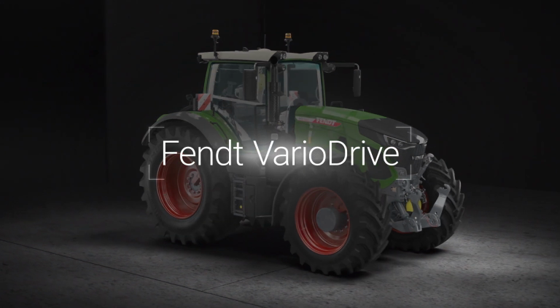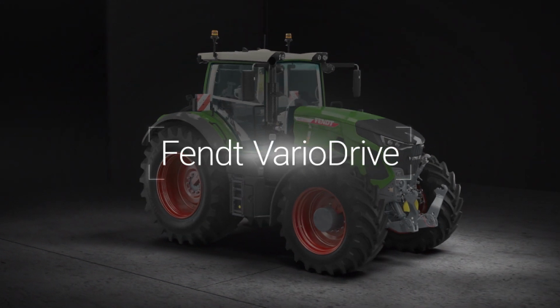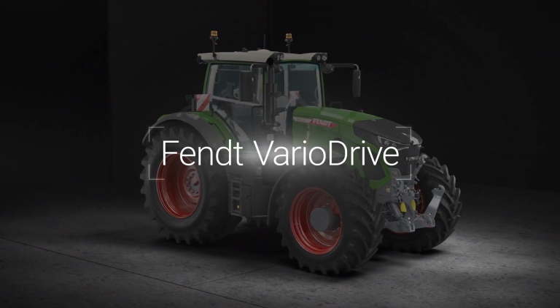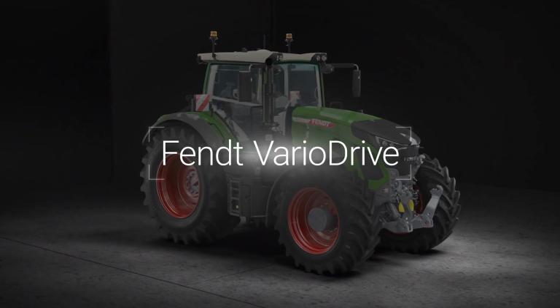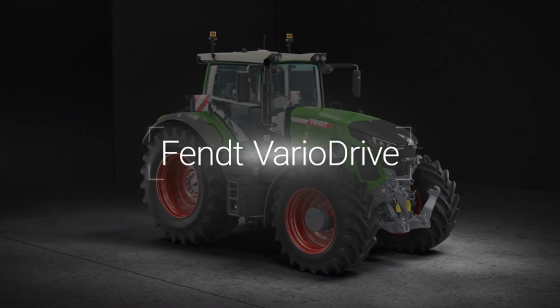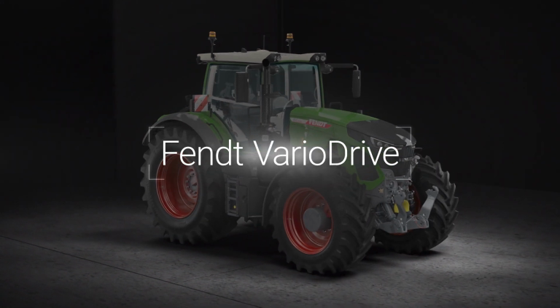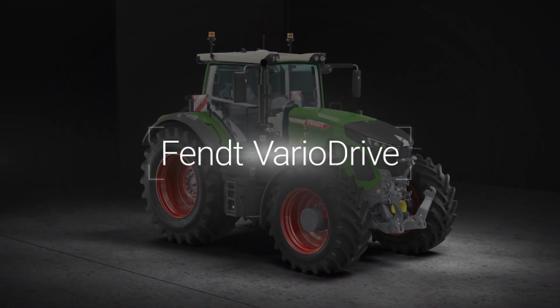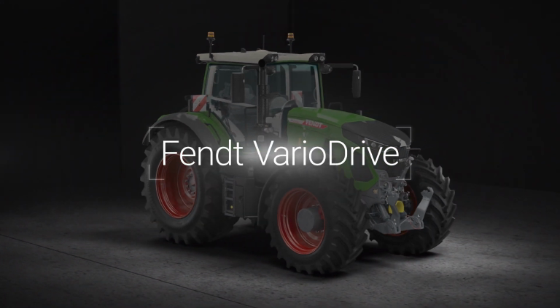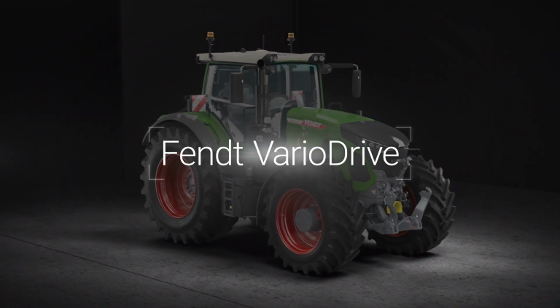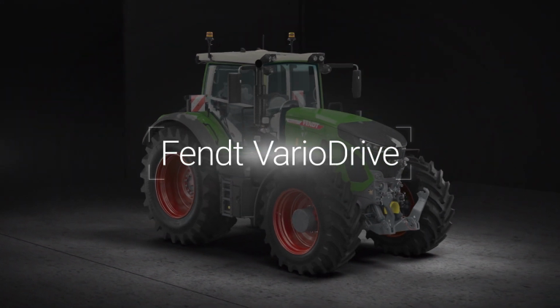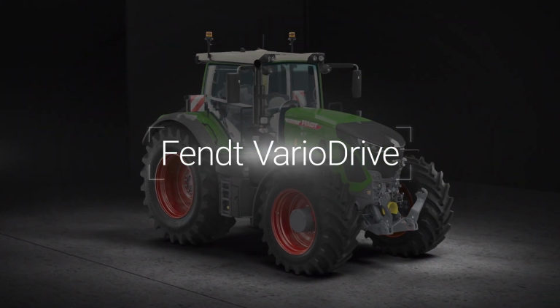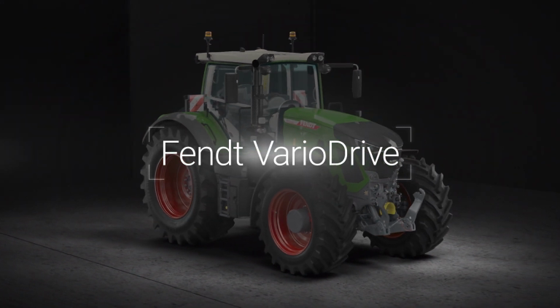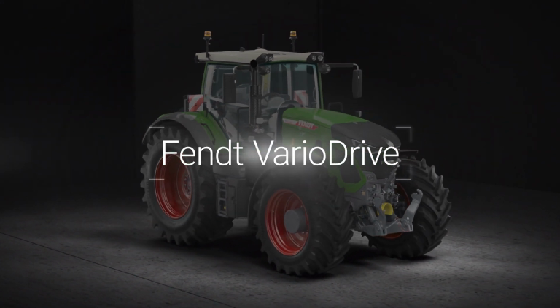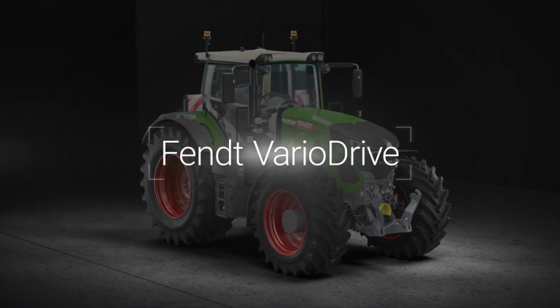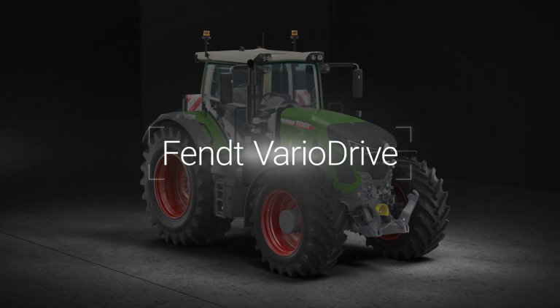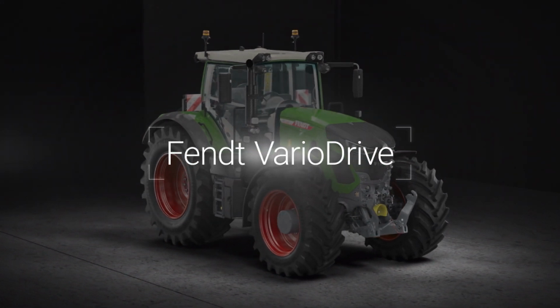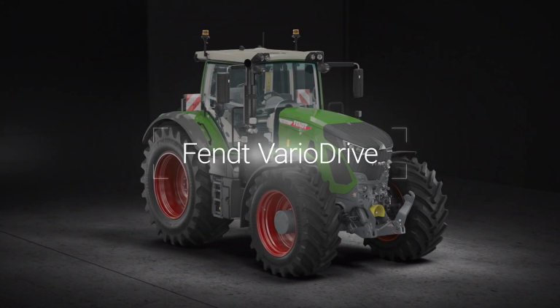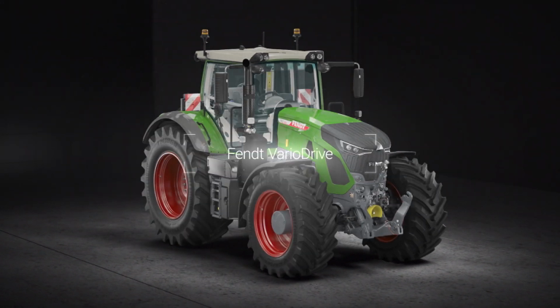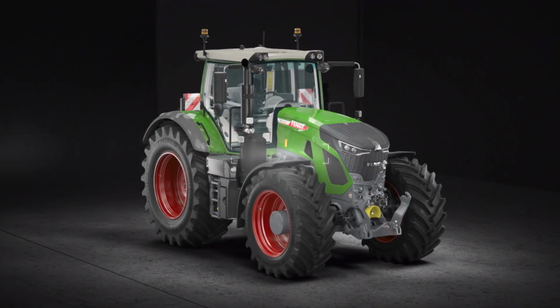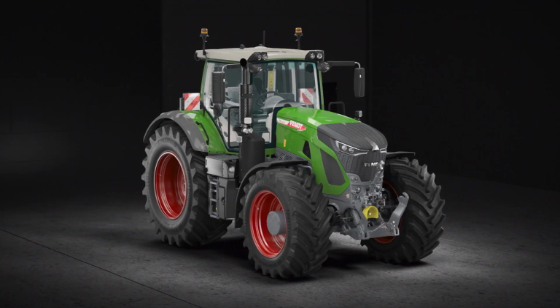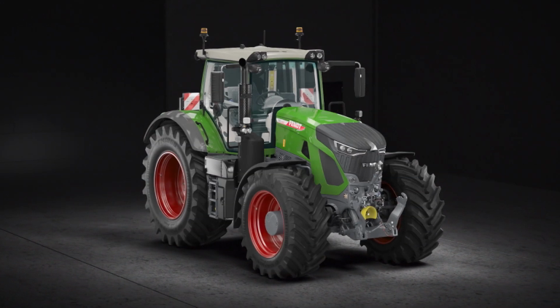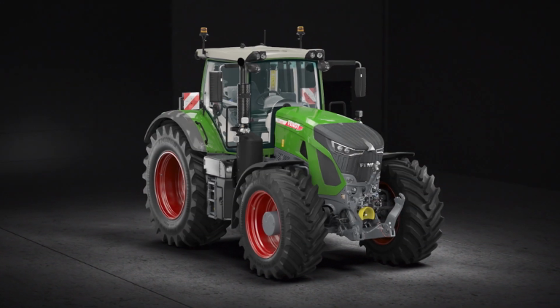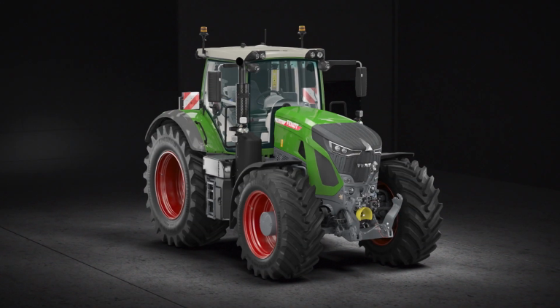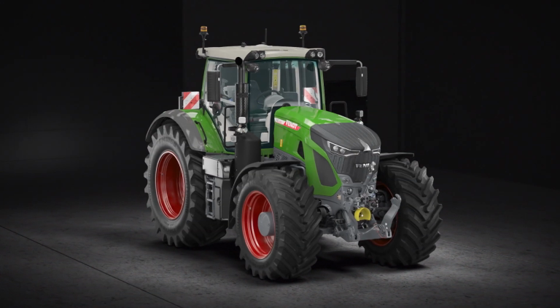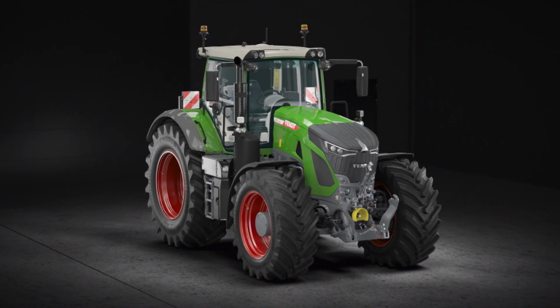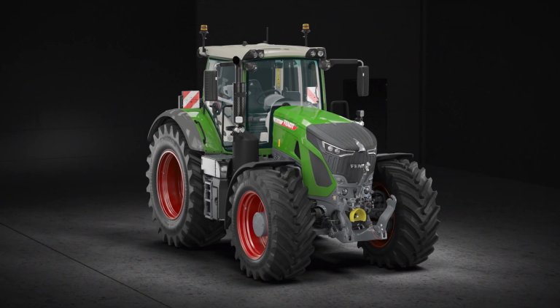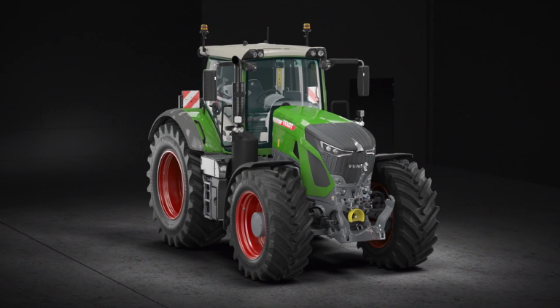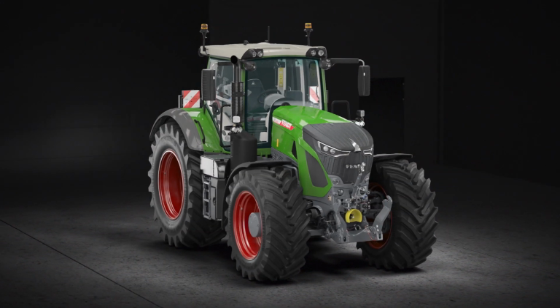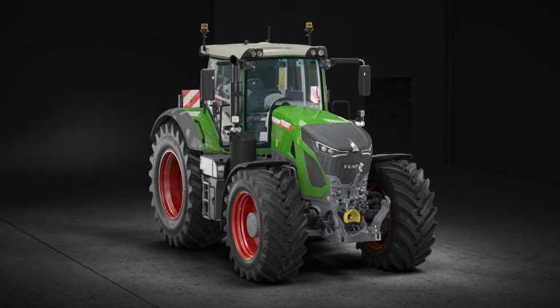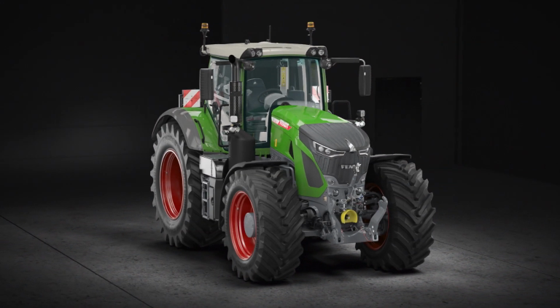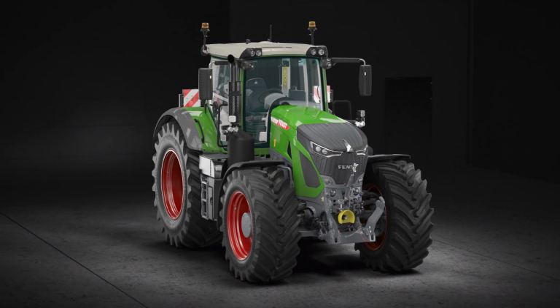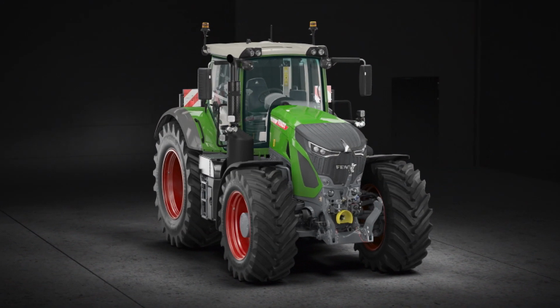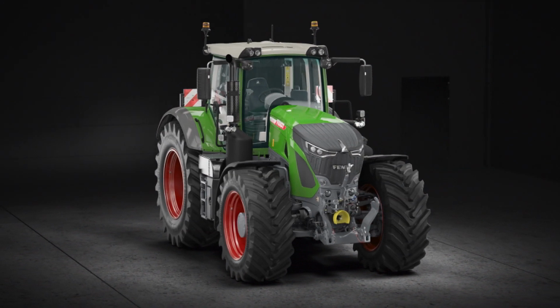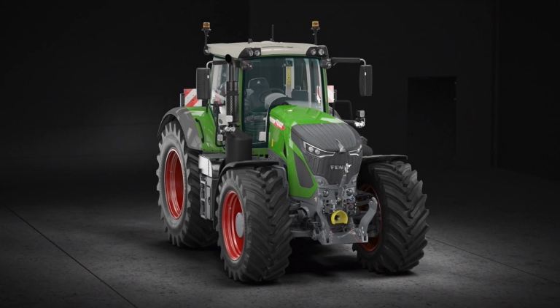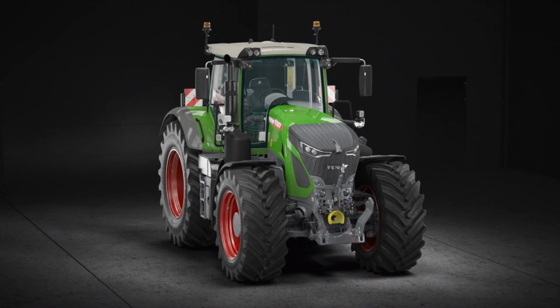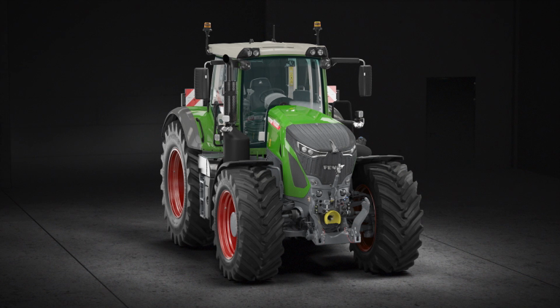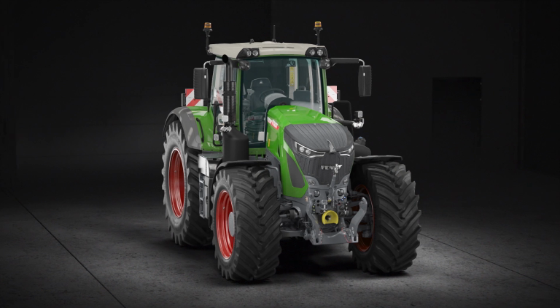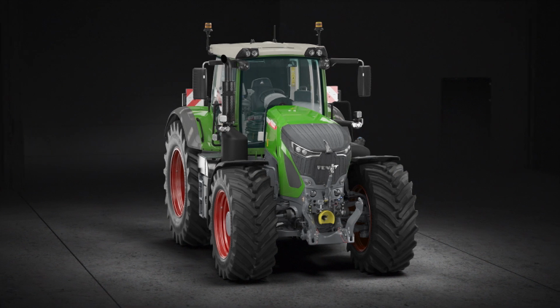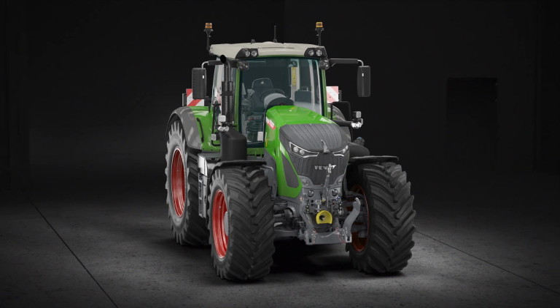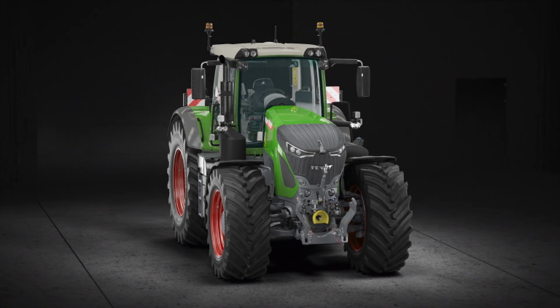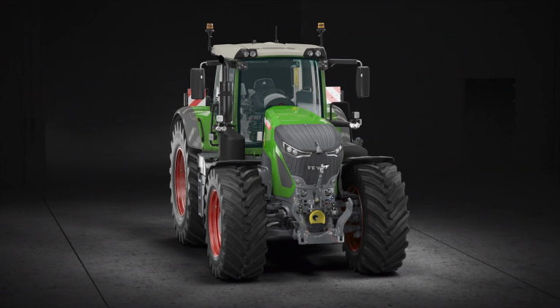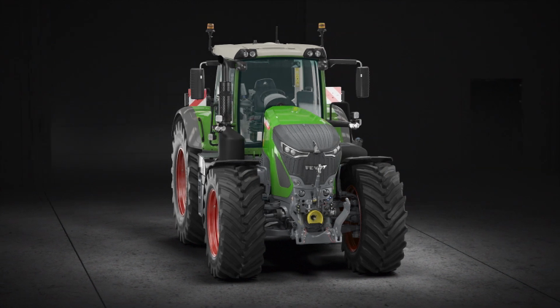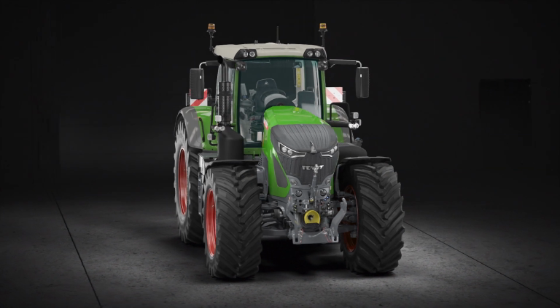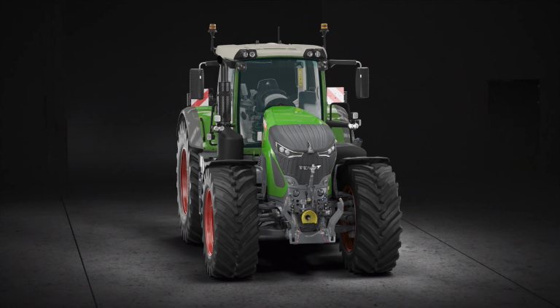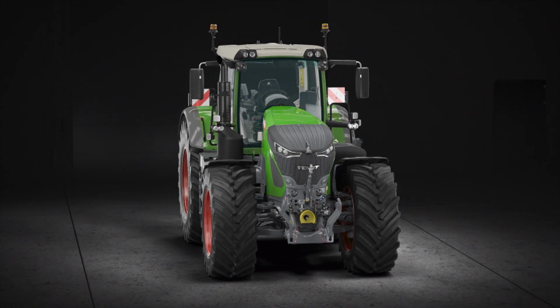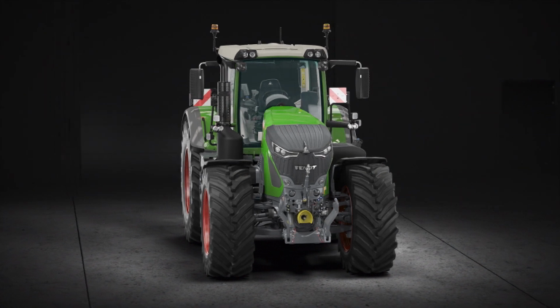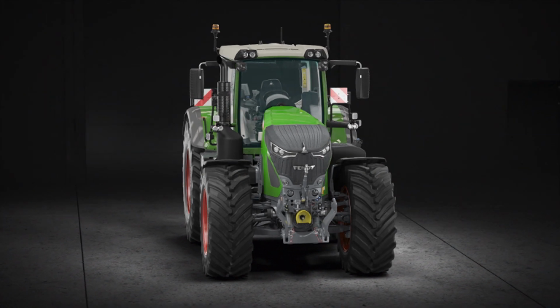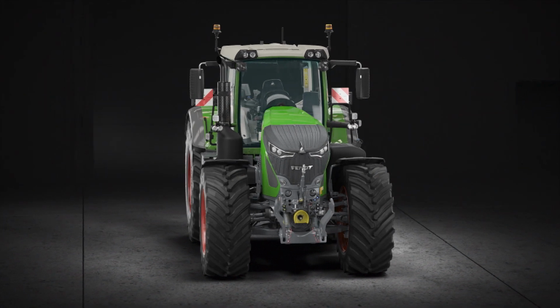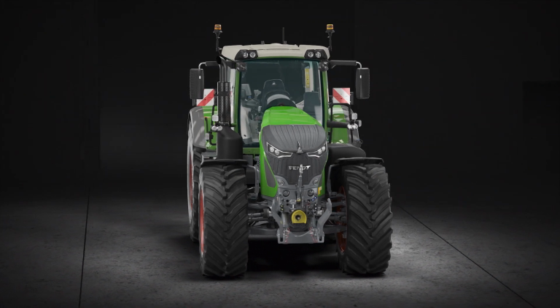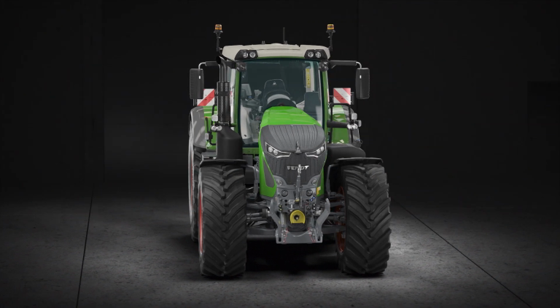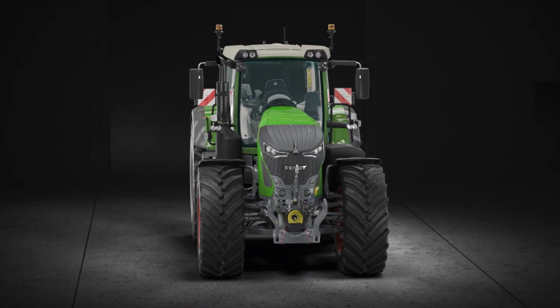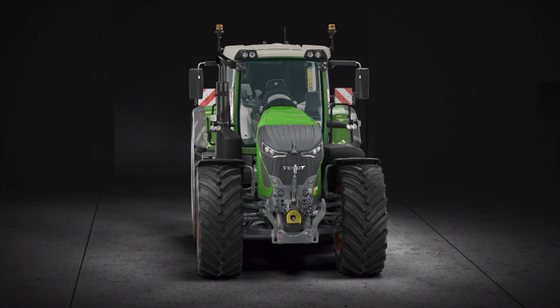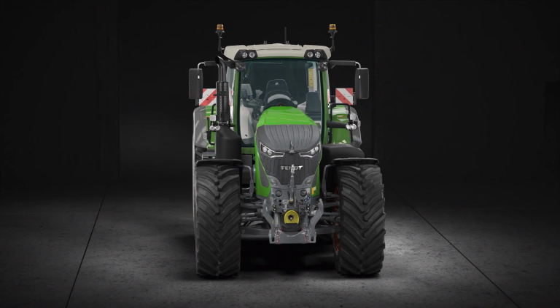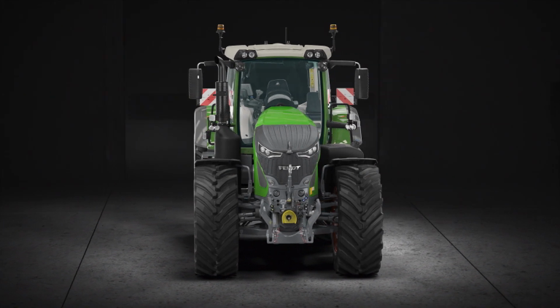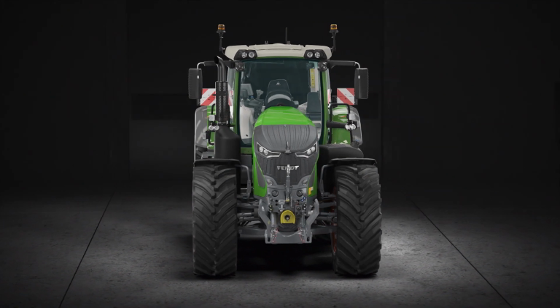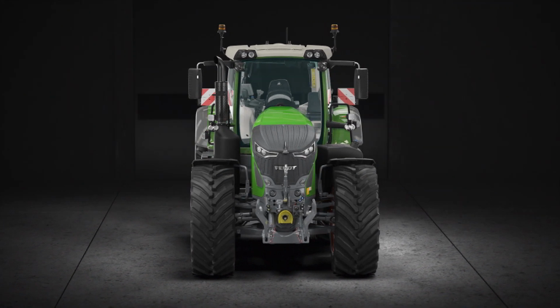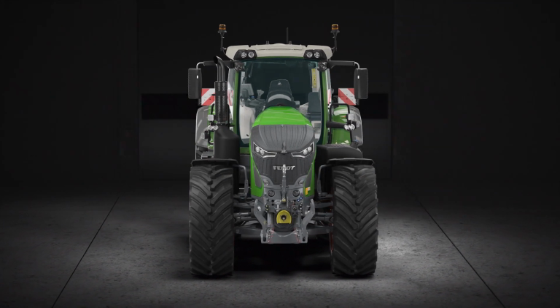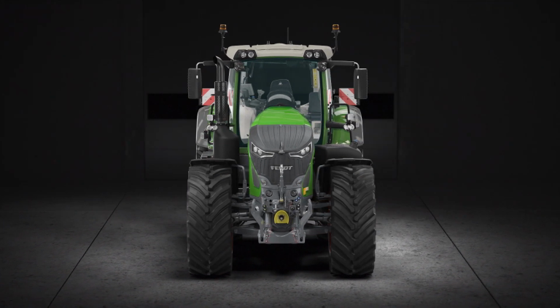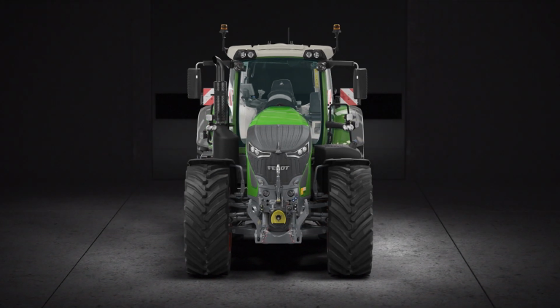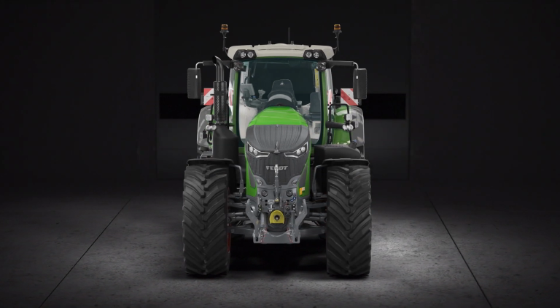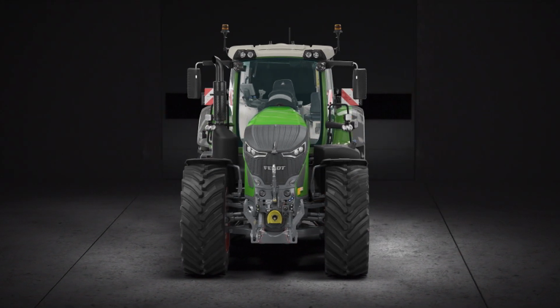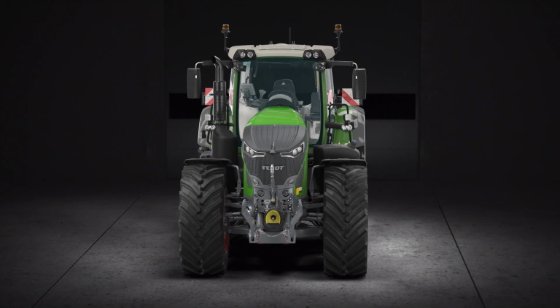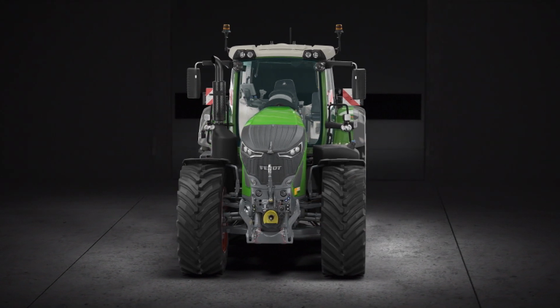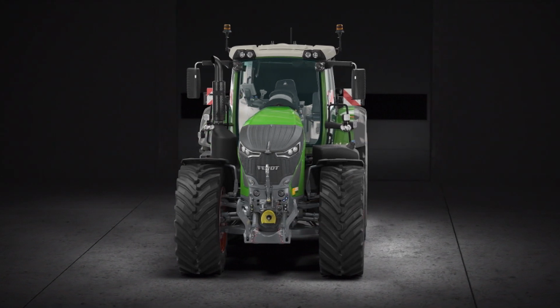With Fendt VarioDrive, the variable four-wheel drive, you can direct the power to where it's needed most.